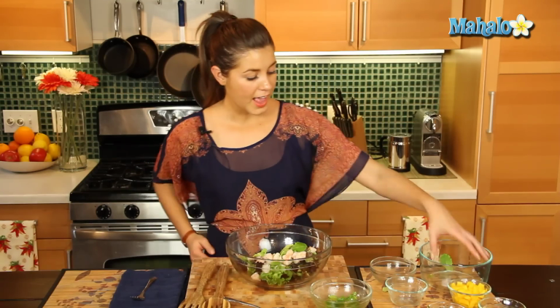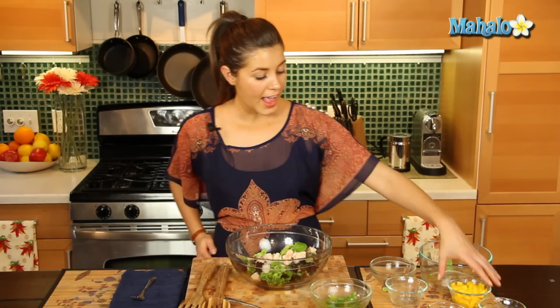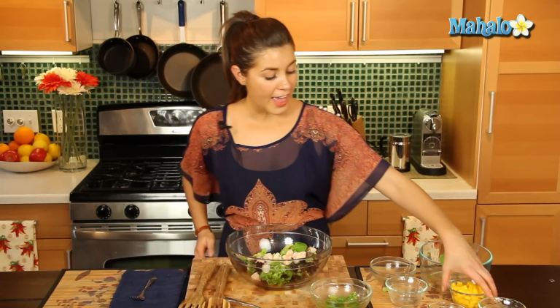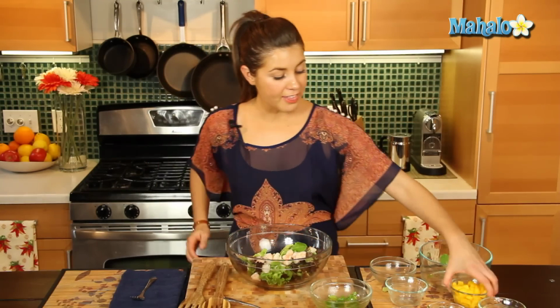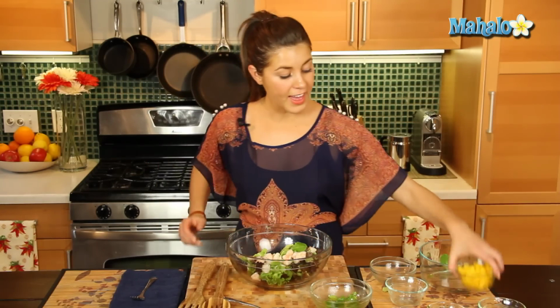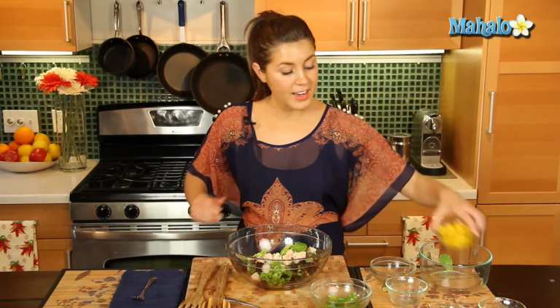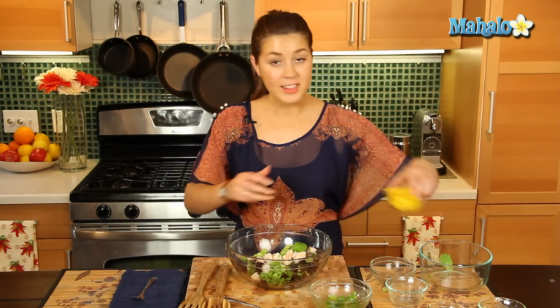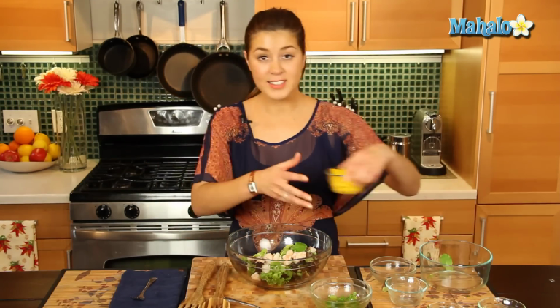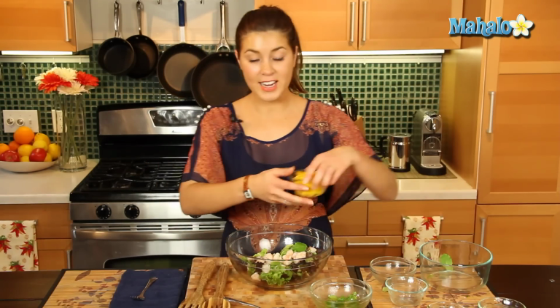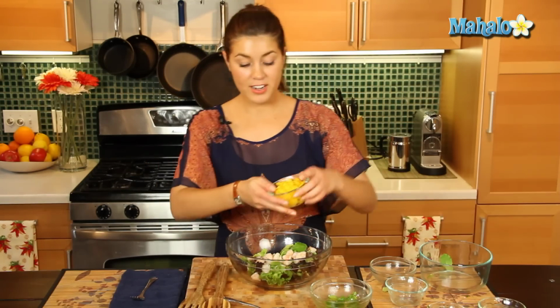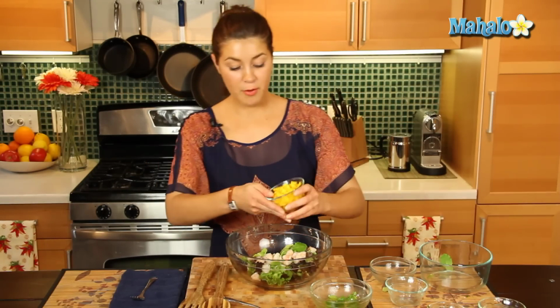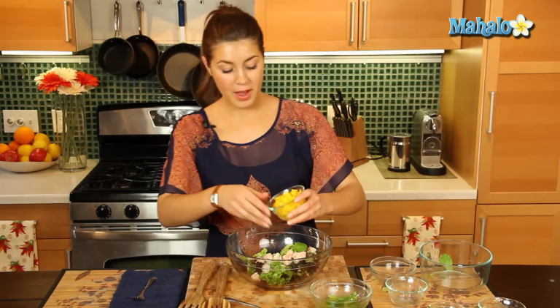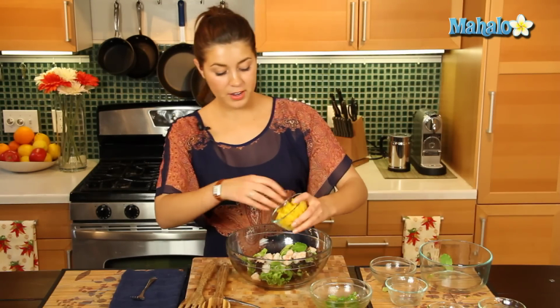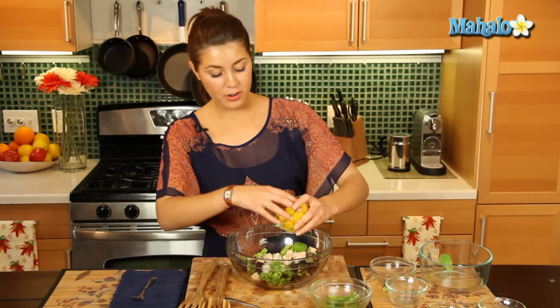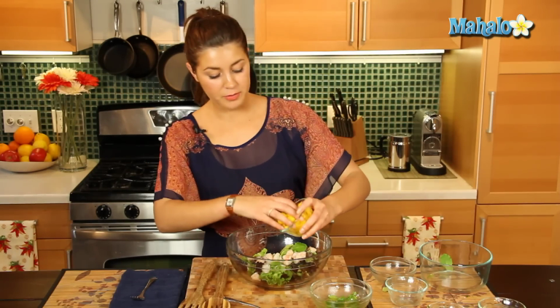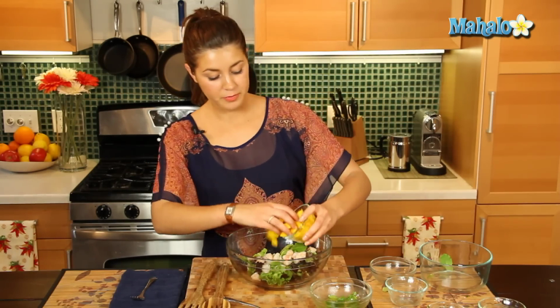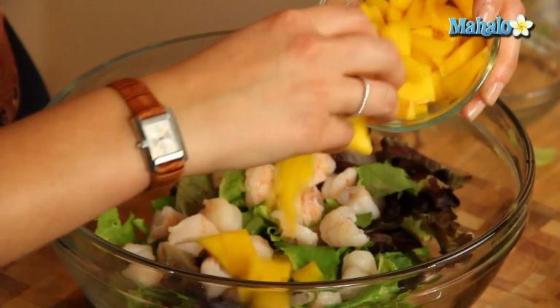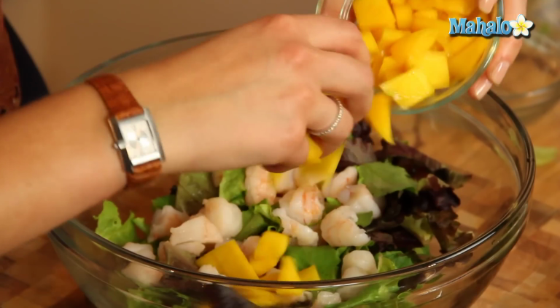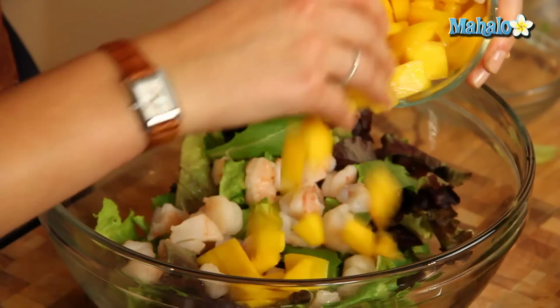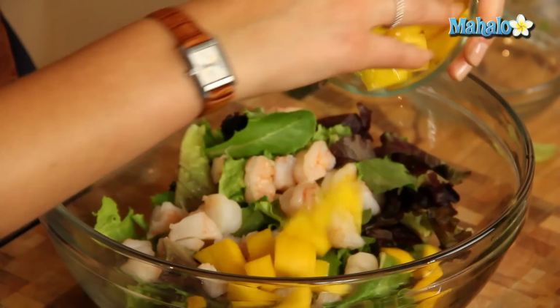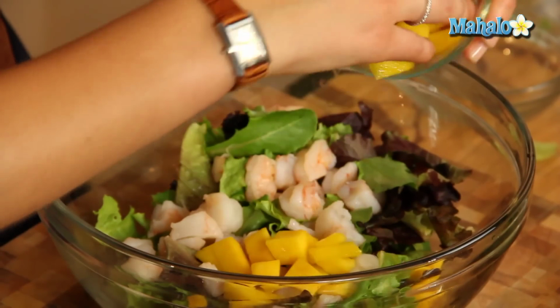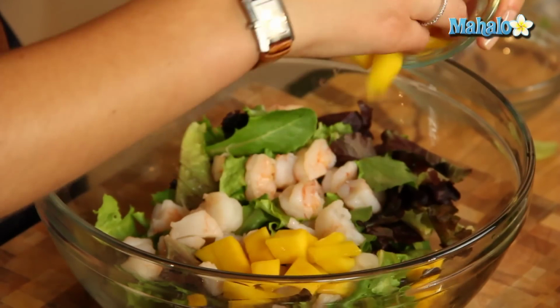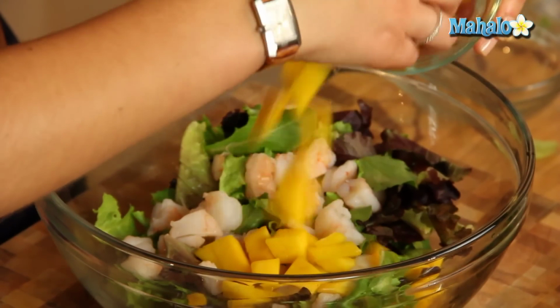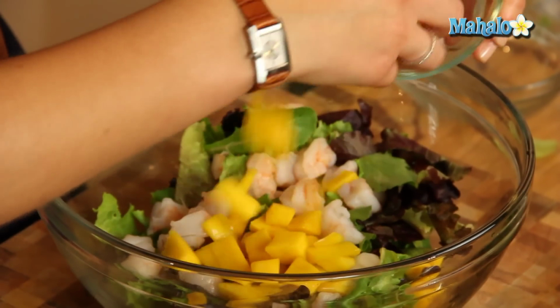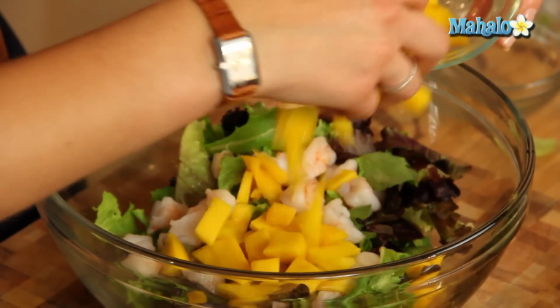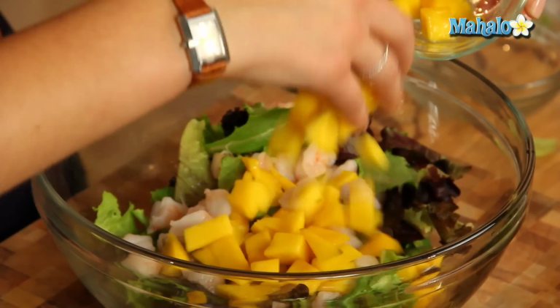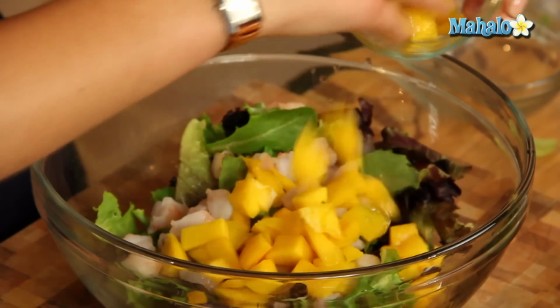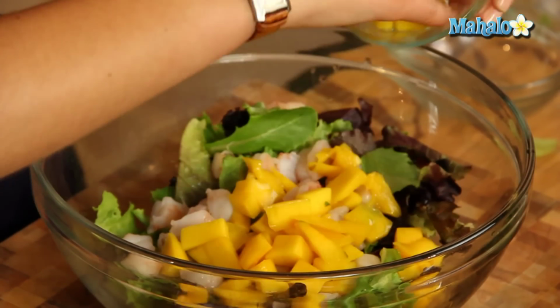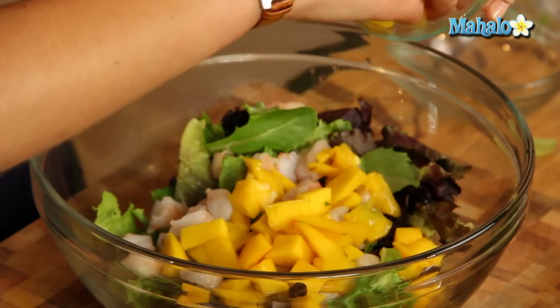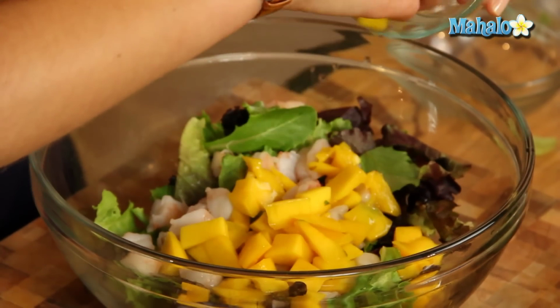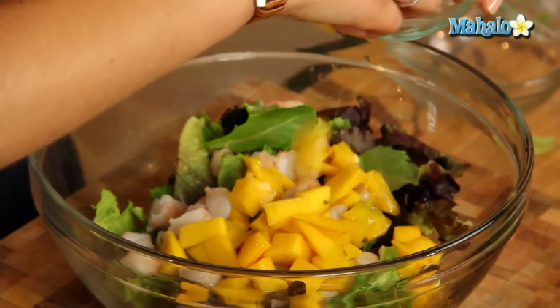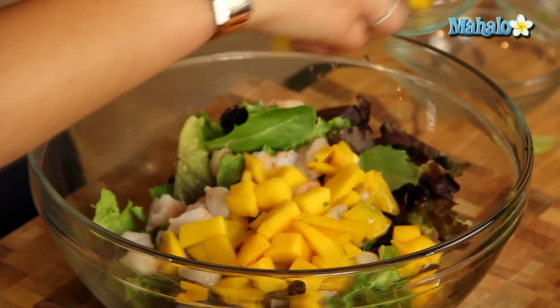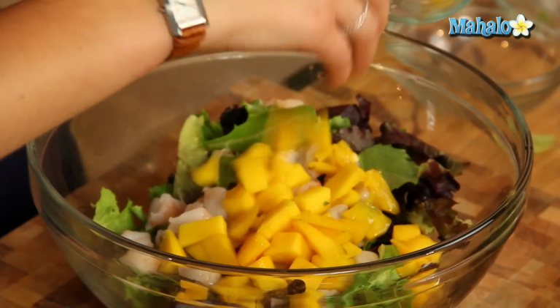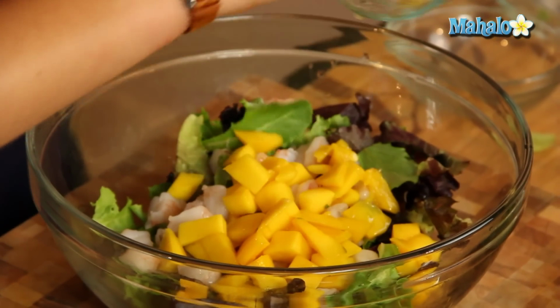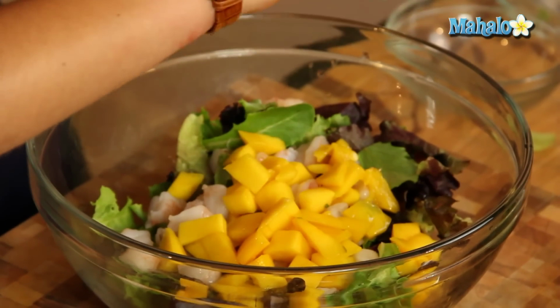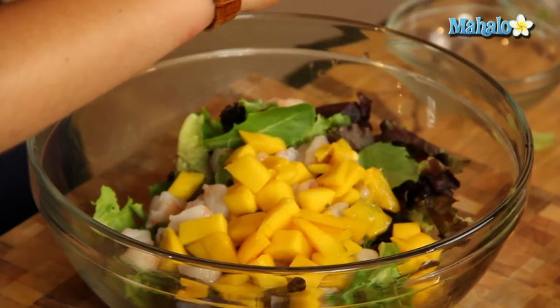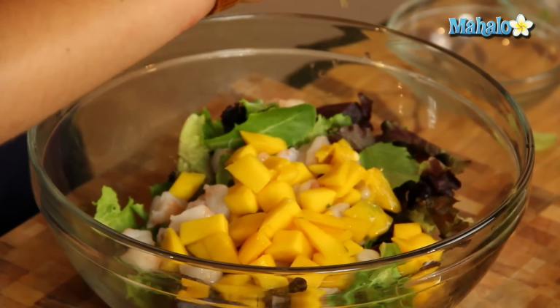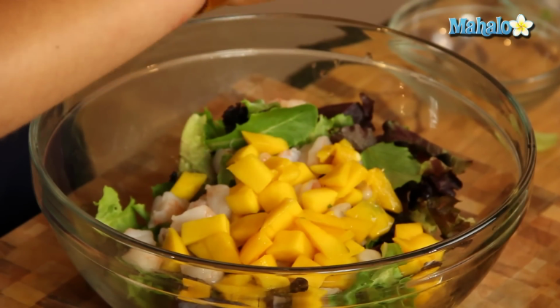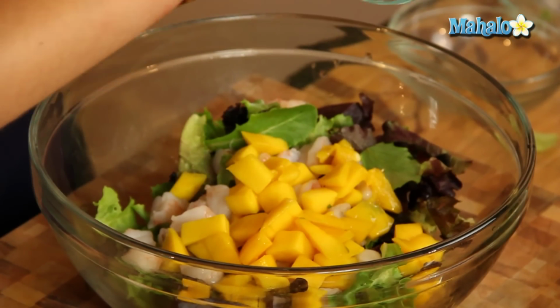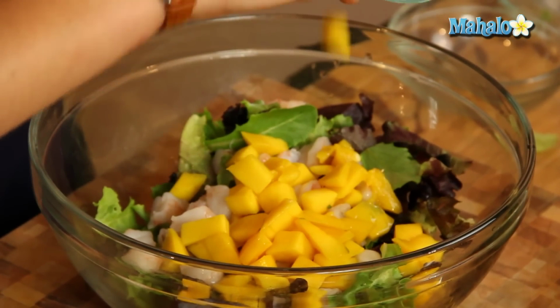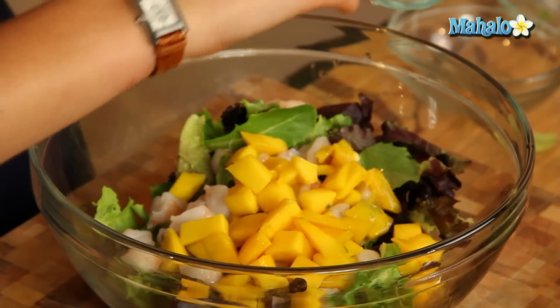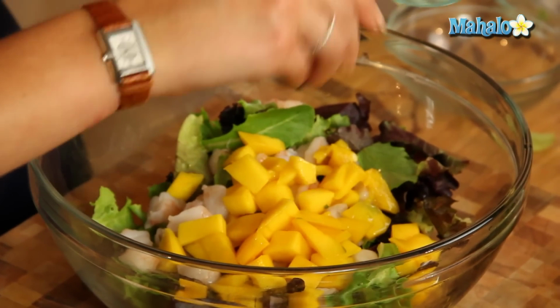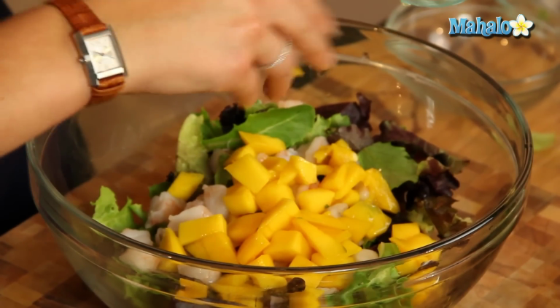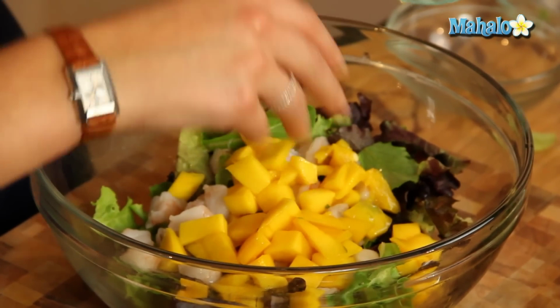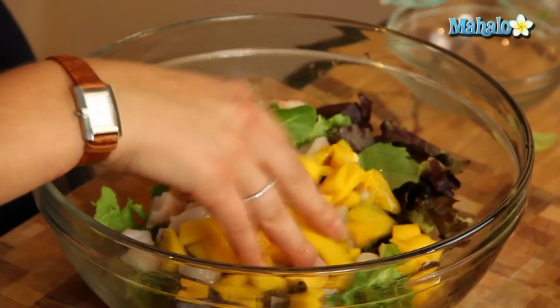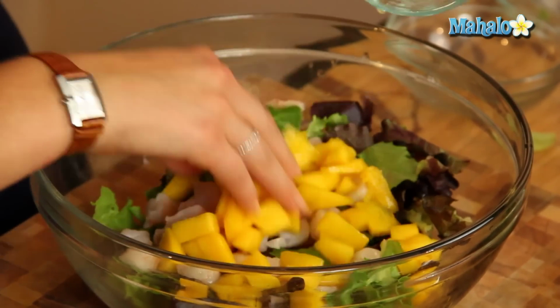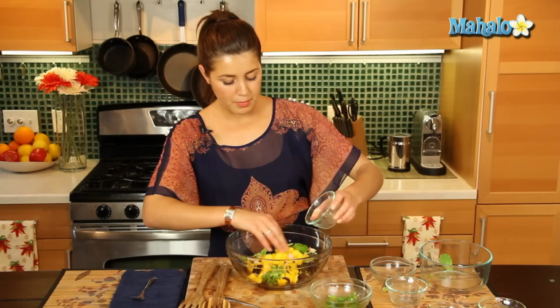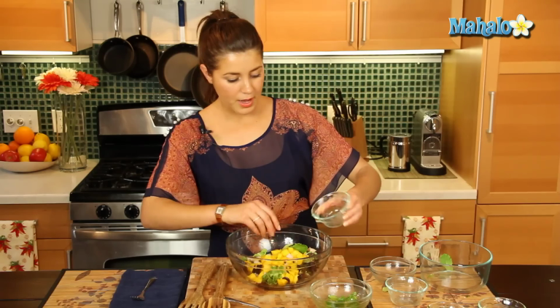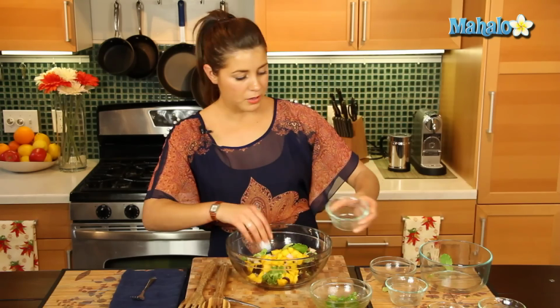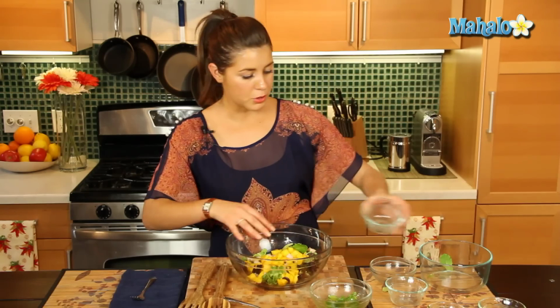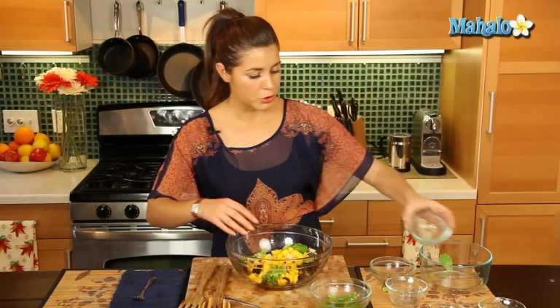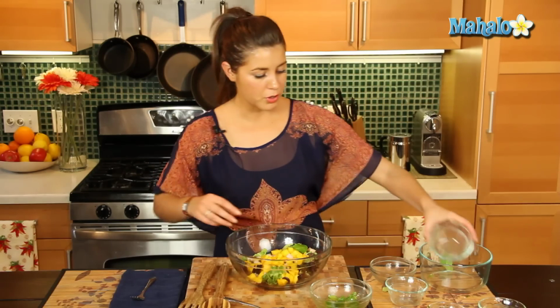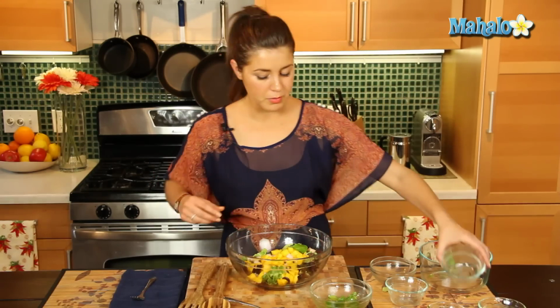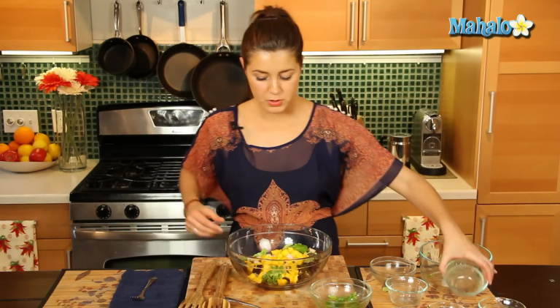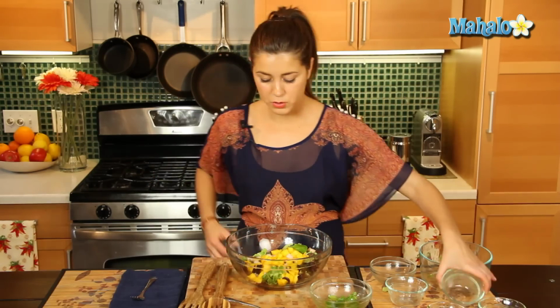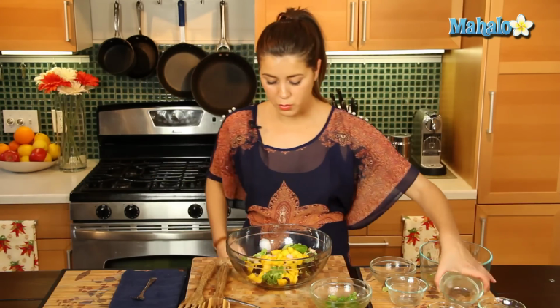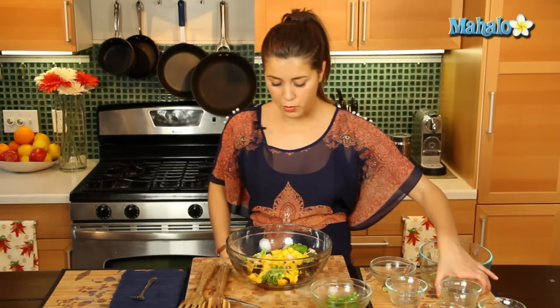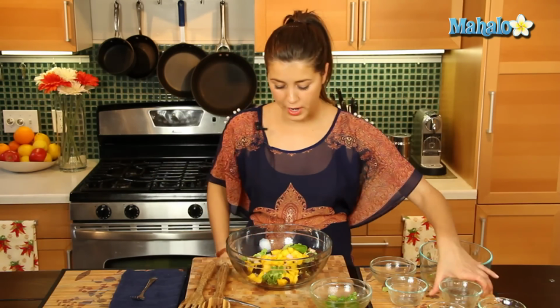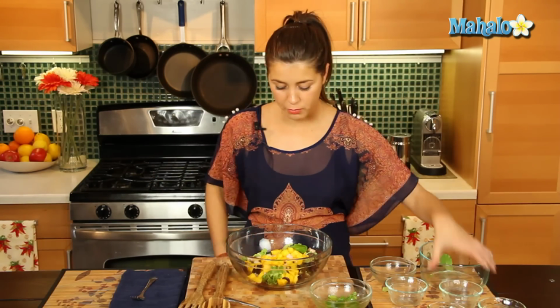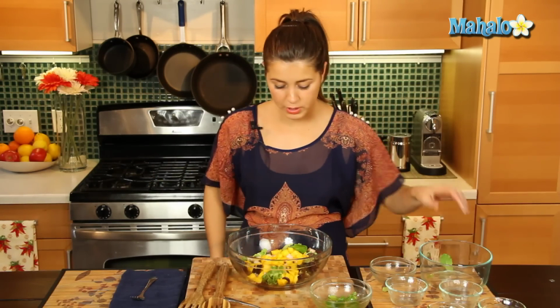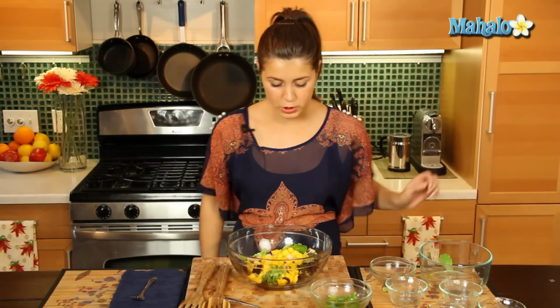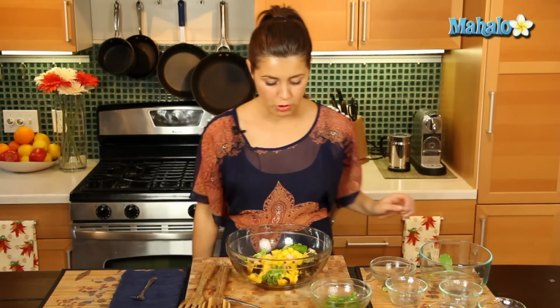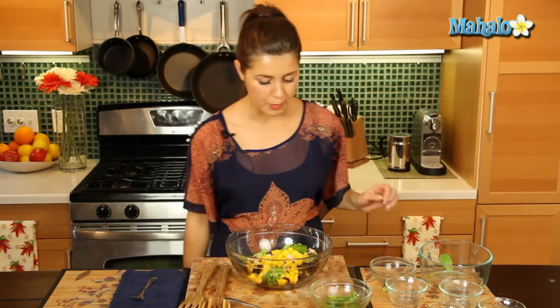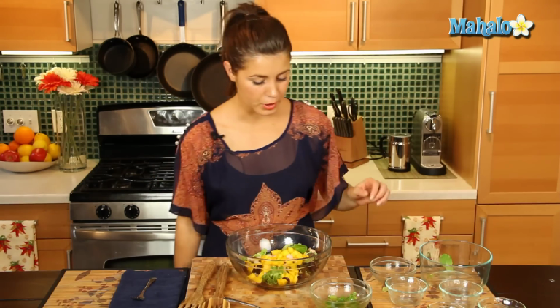And then let's add in our mango — very simple. And look at all those beautiful colors, mango and shrimp. This is great, really tropical.